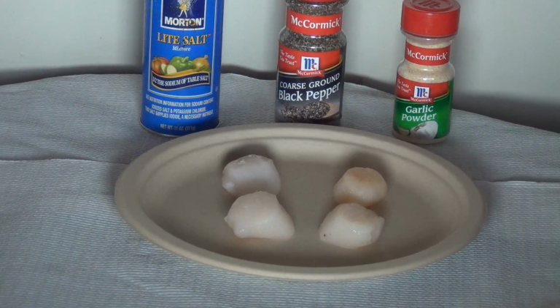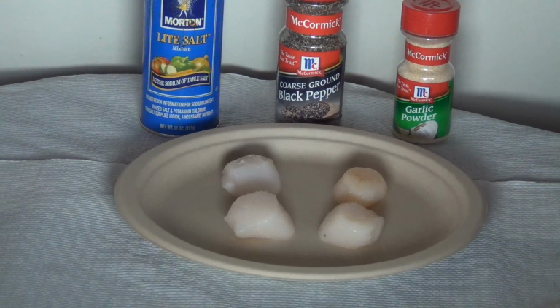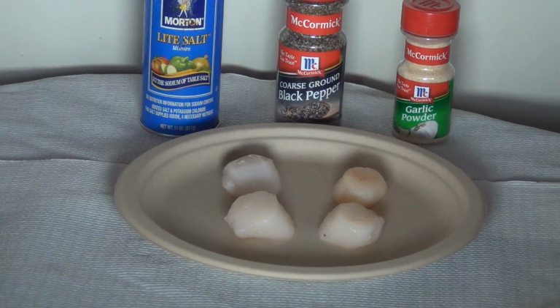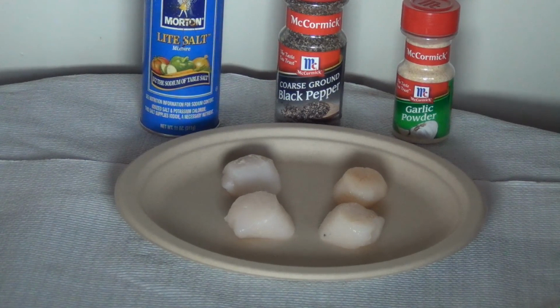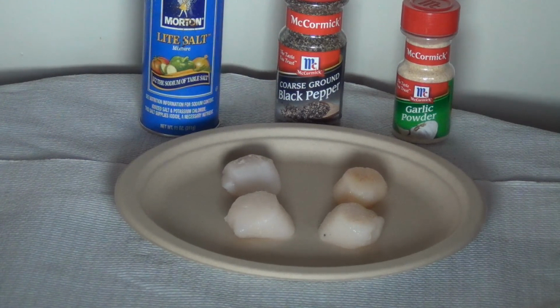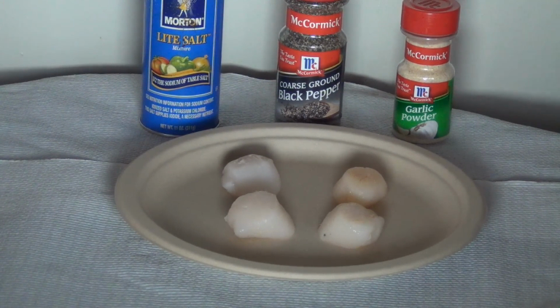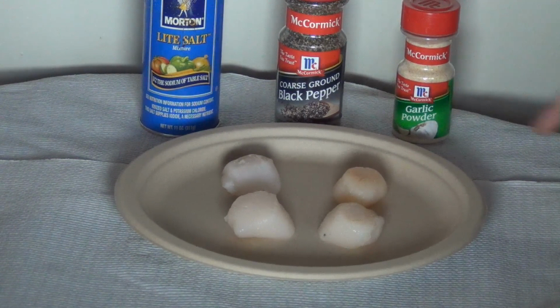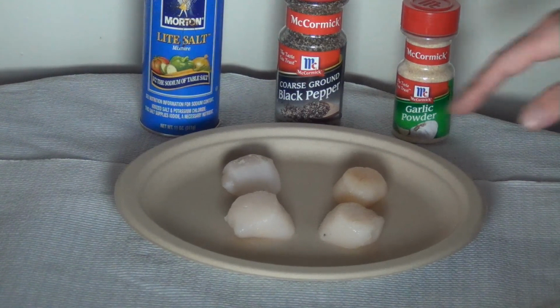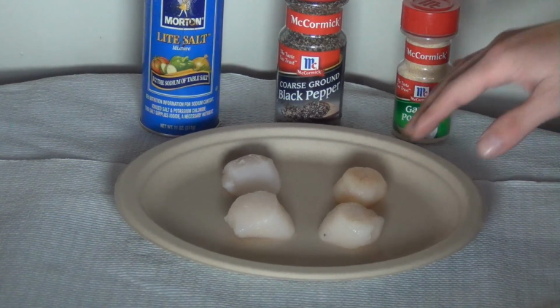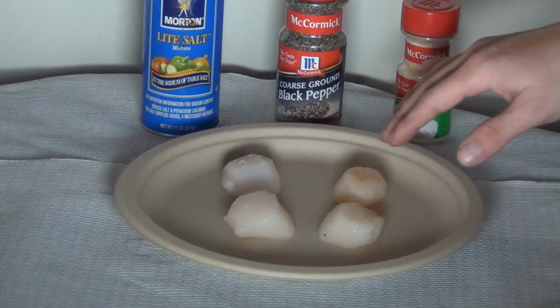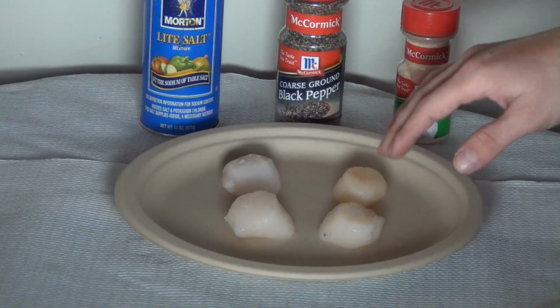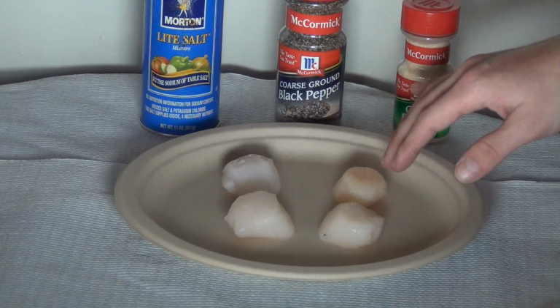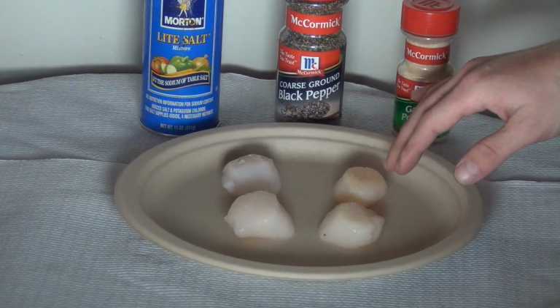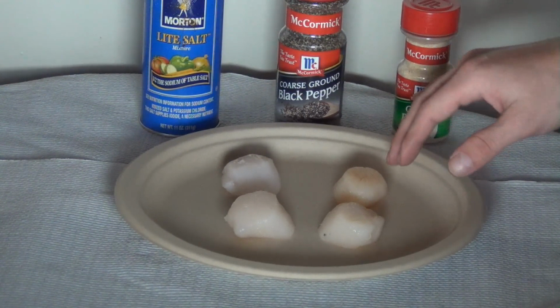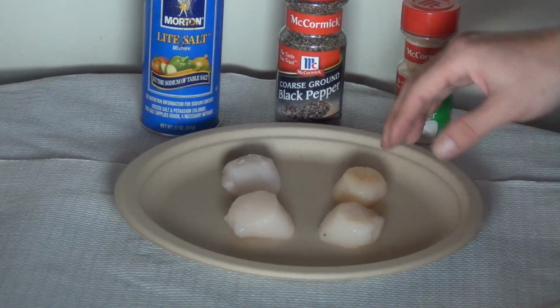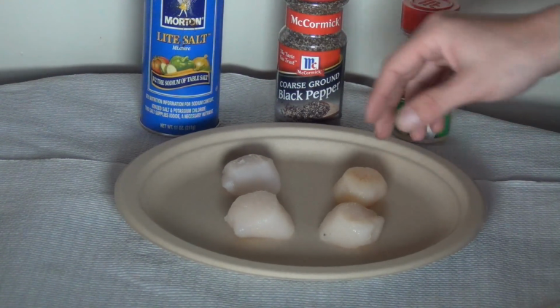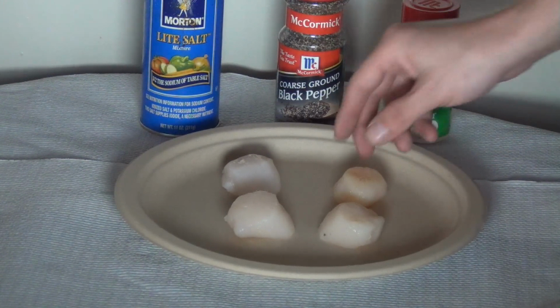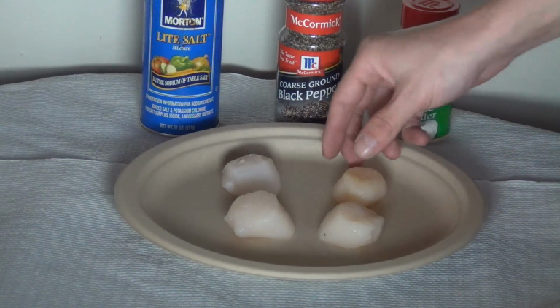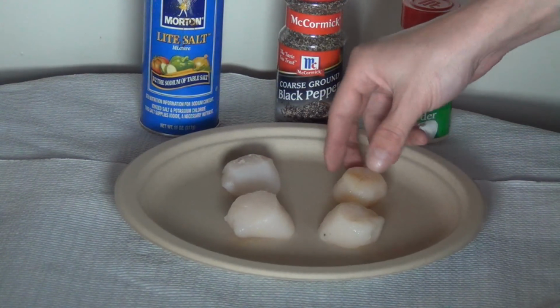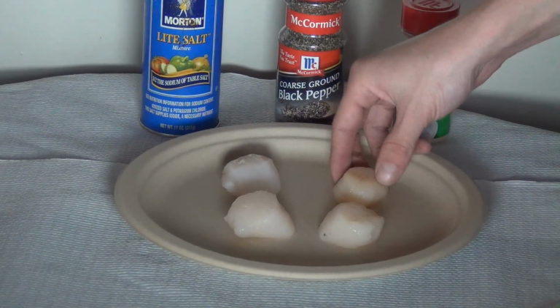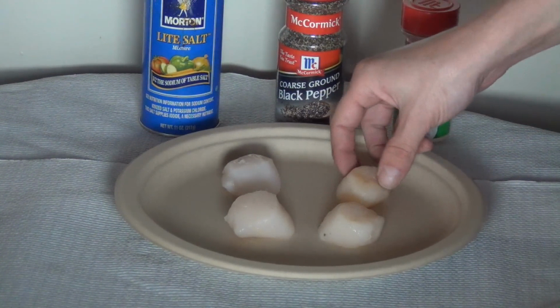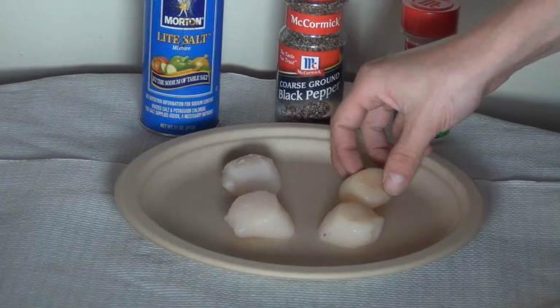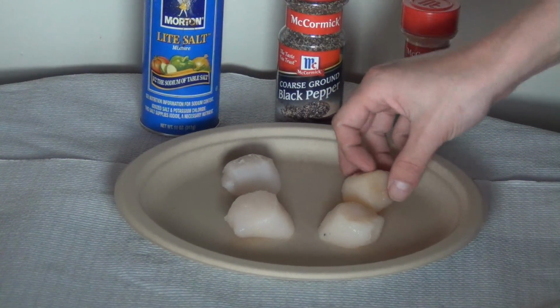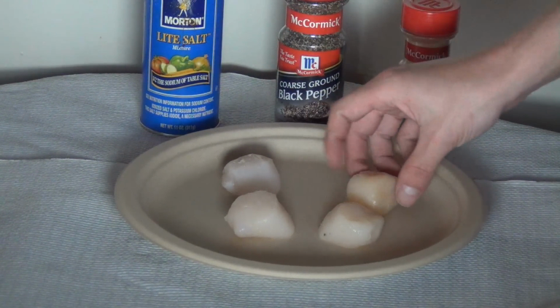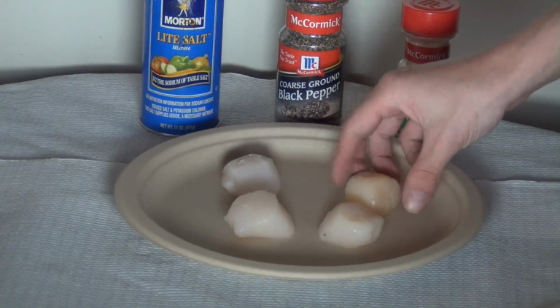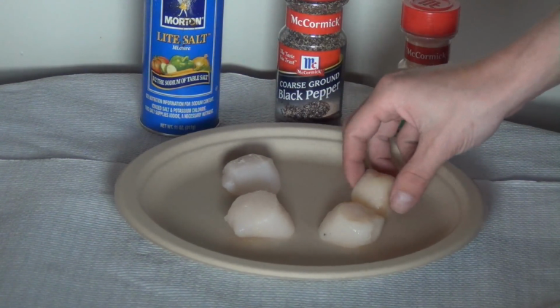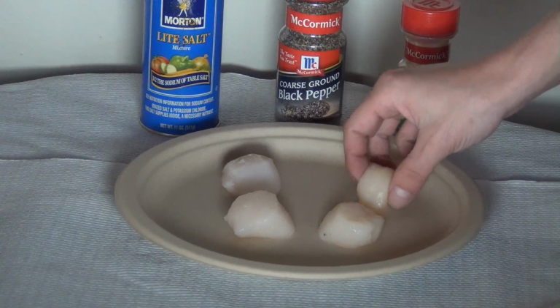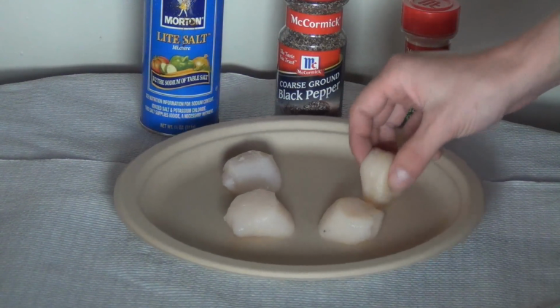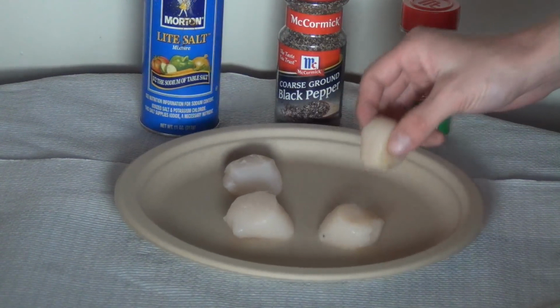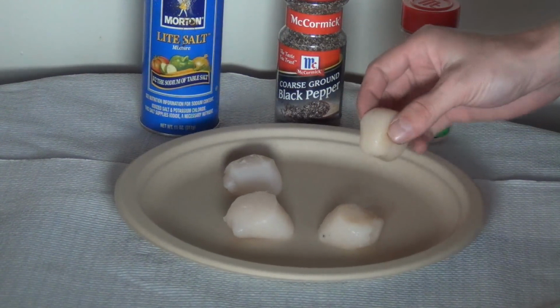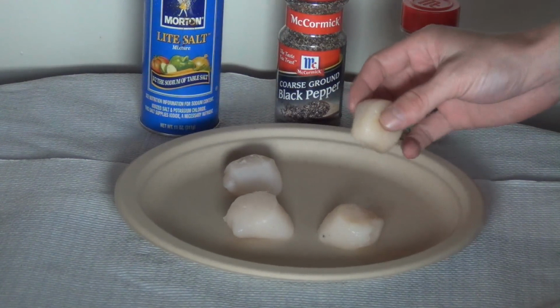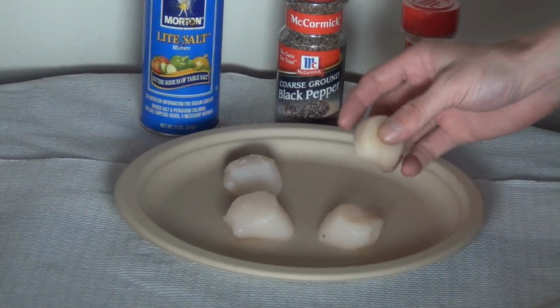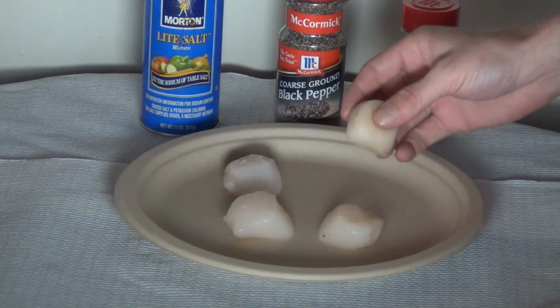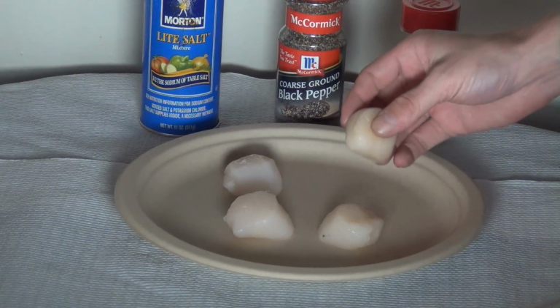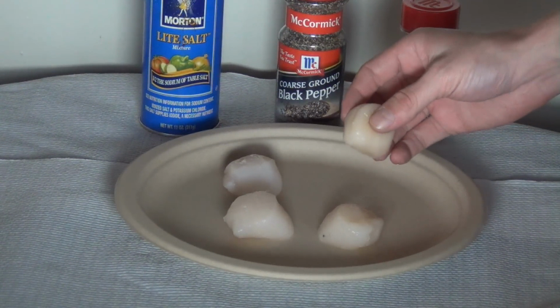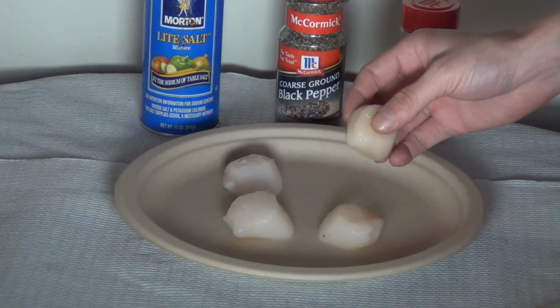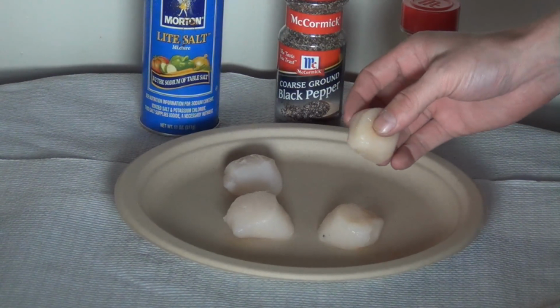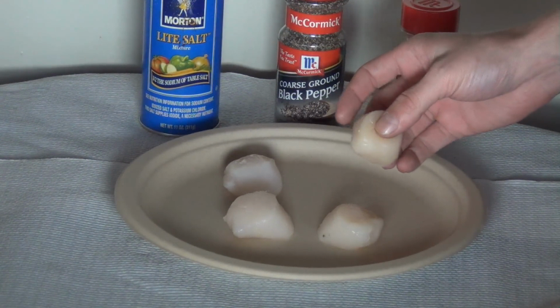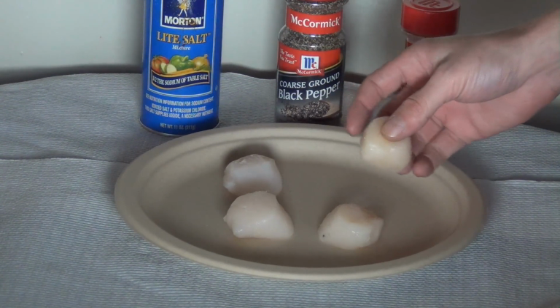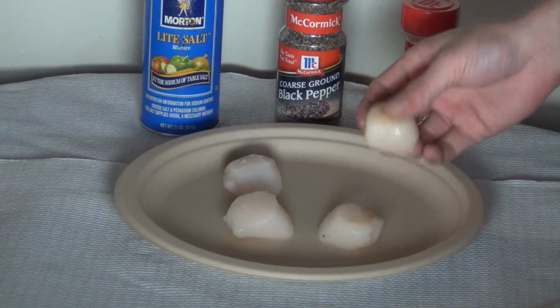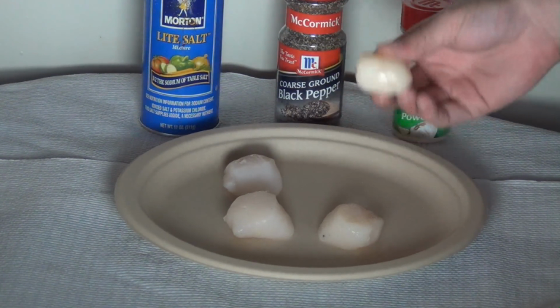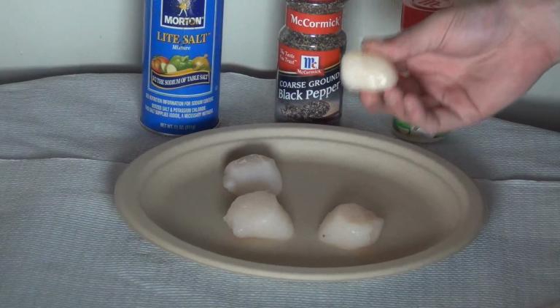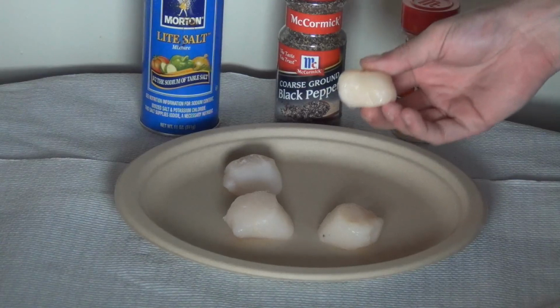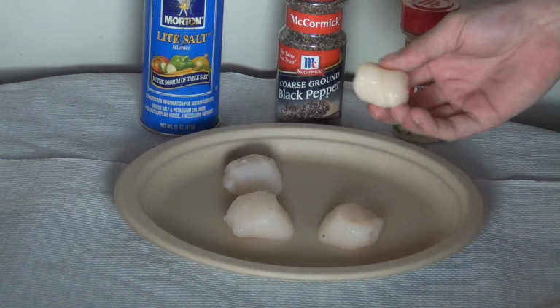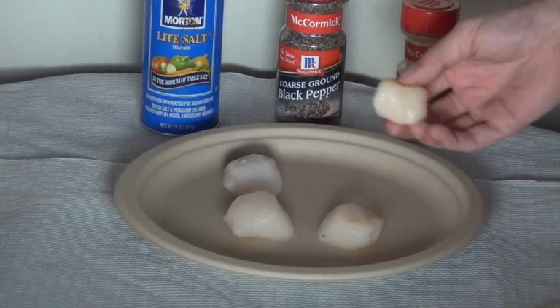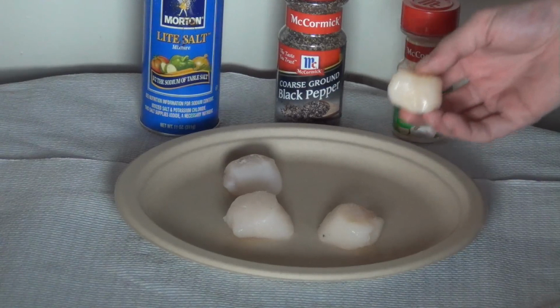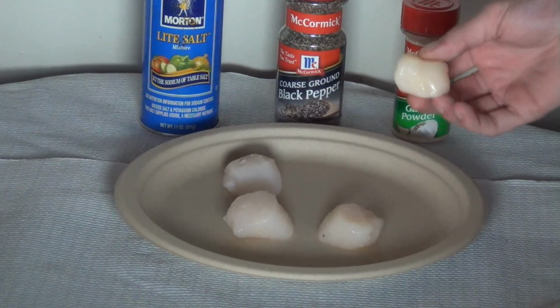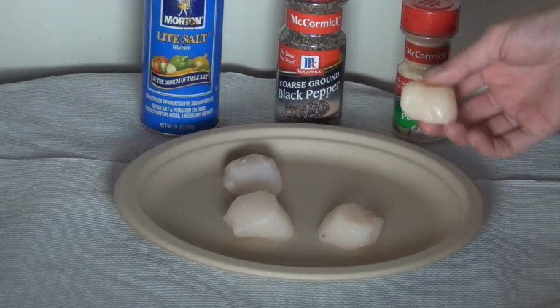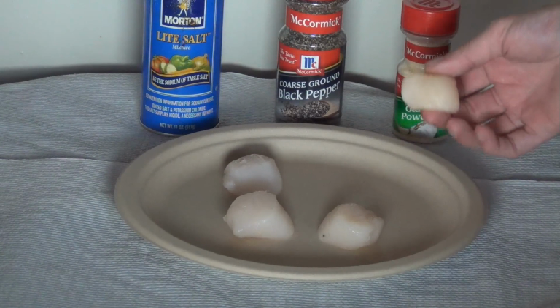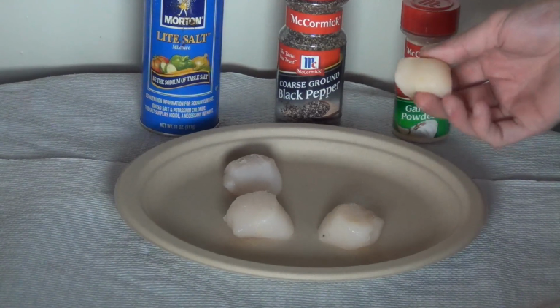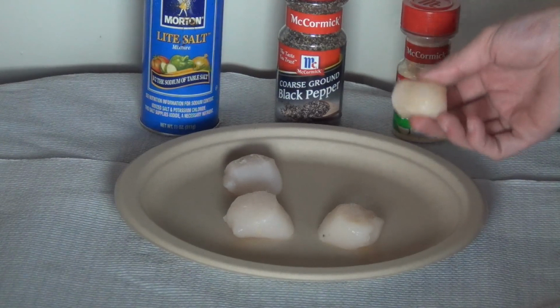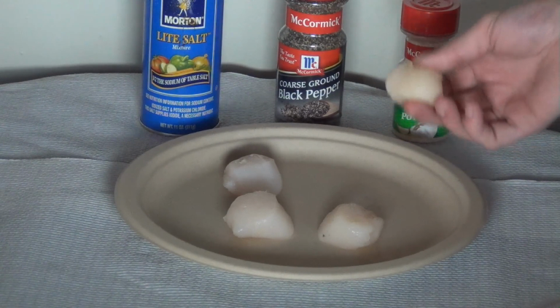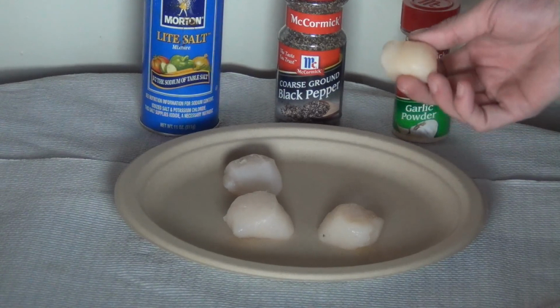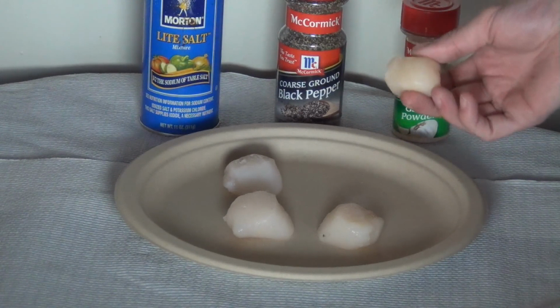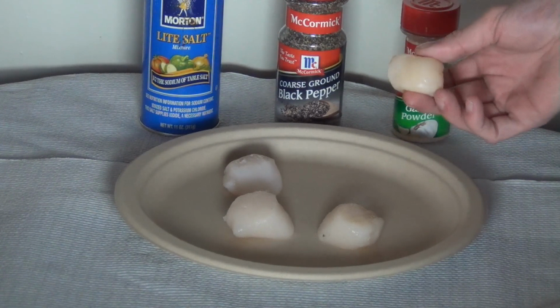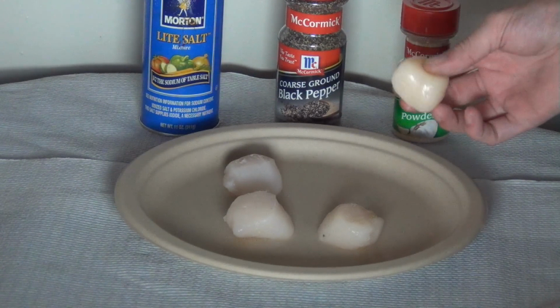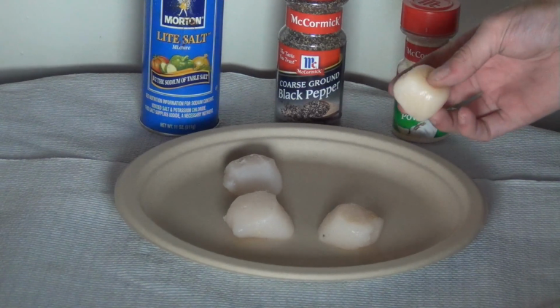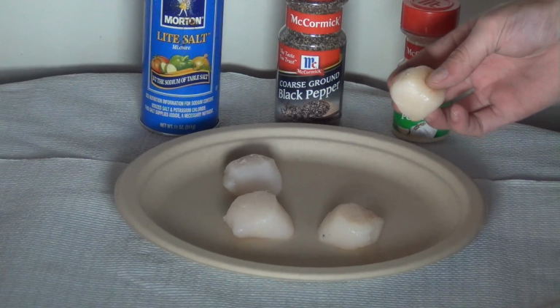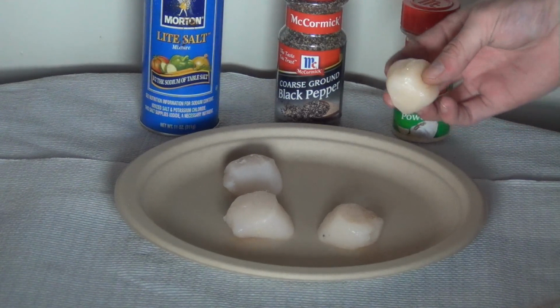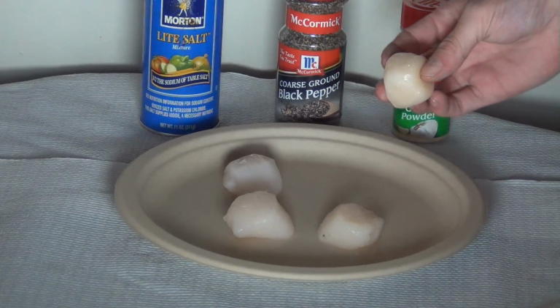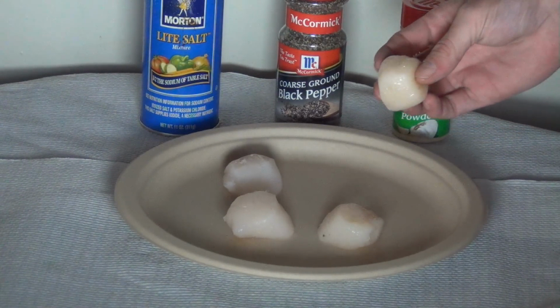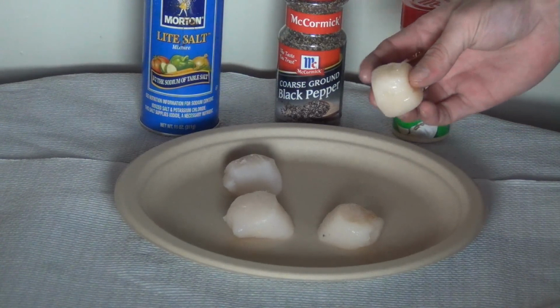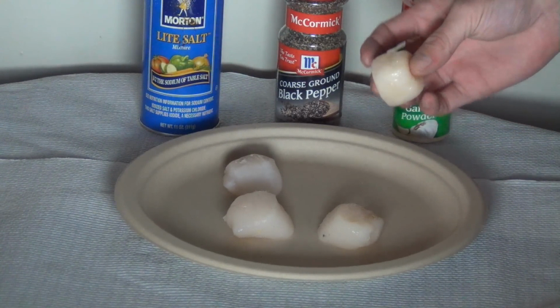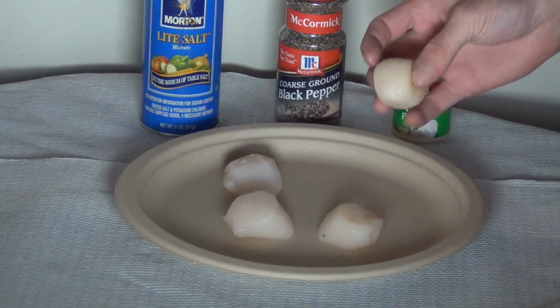To begin with, when you get your scallops they usually come like this and not have the shells or anything. If you do get them in the shells you're going to have to de-shell them and everything.